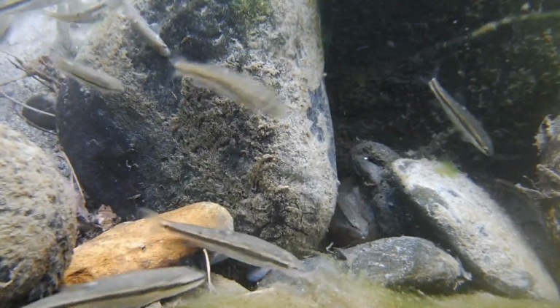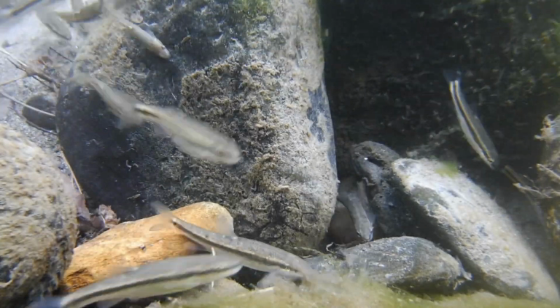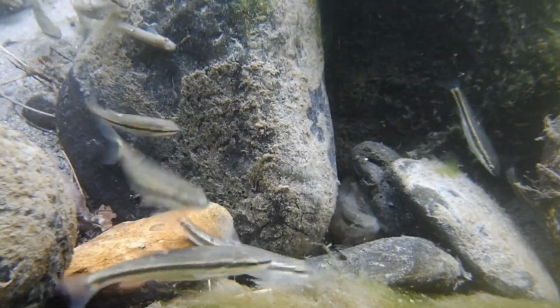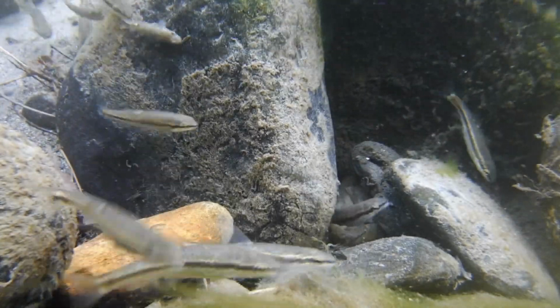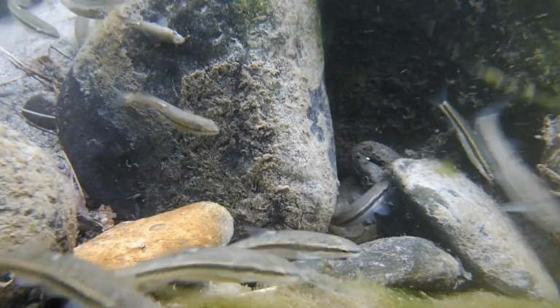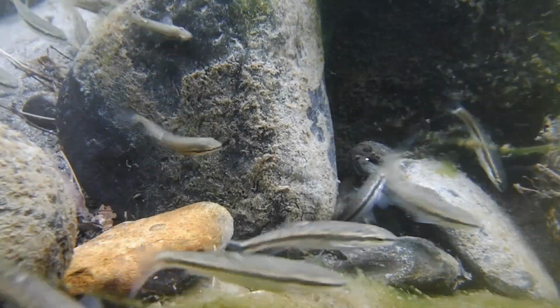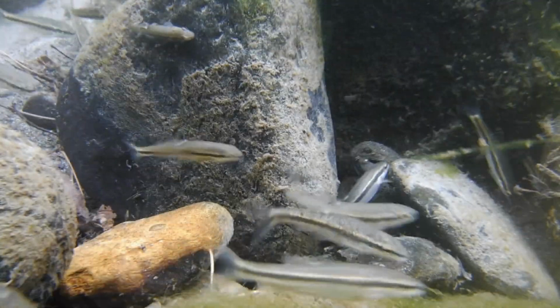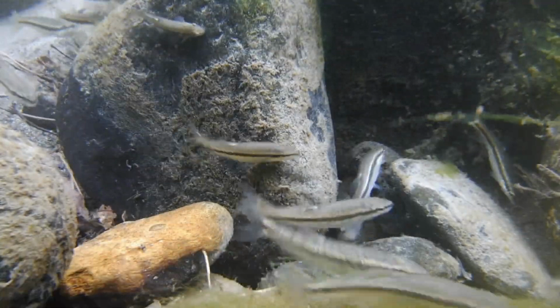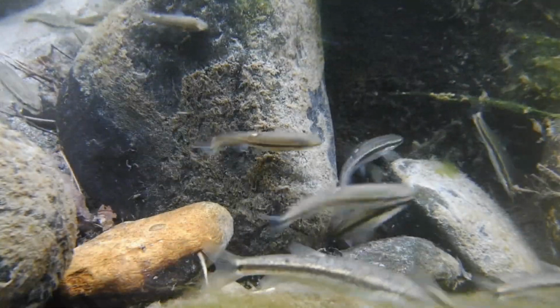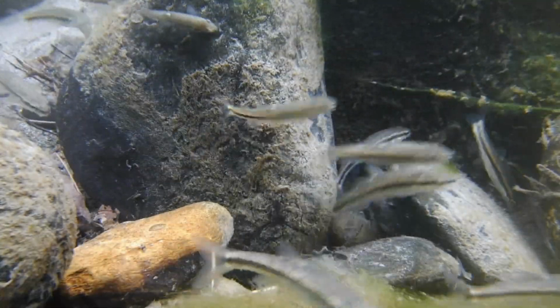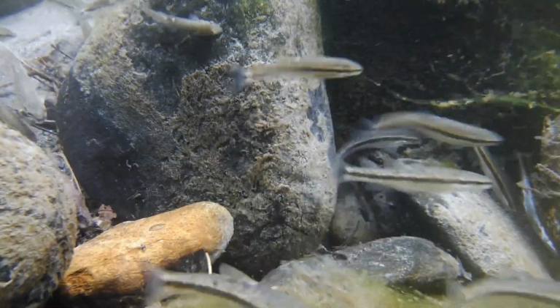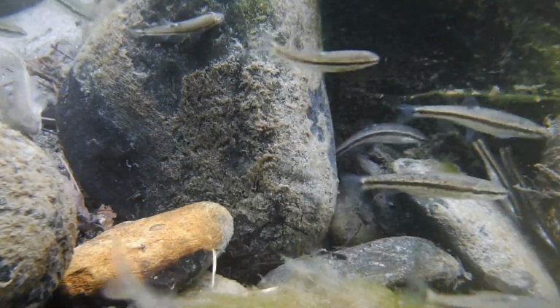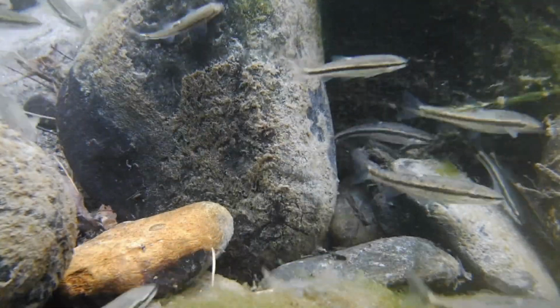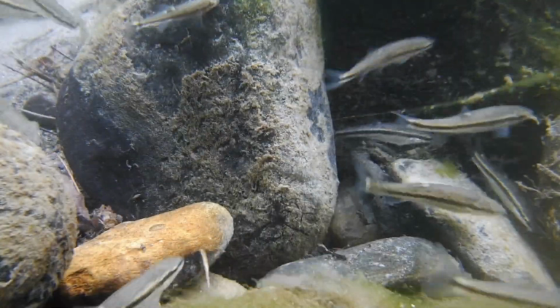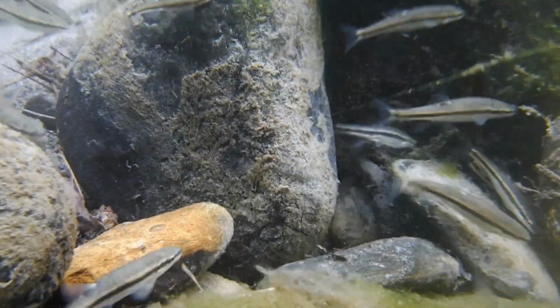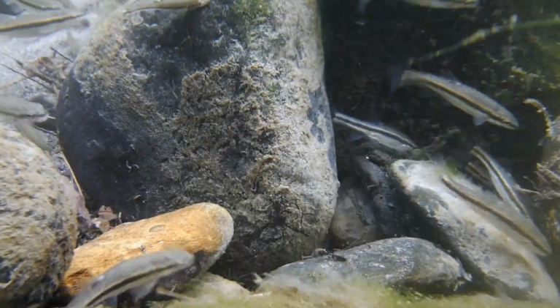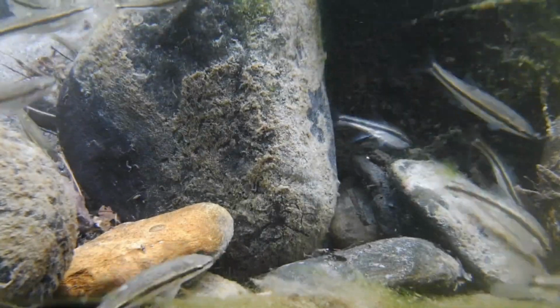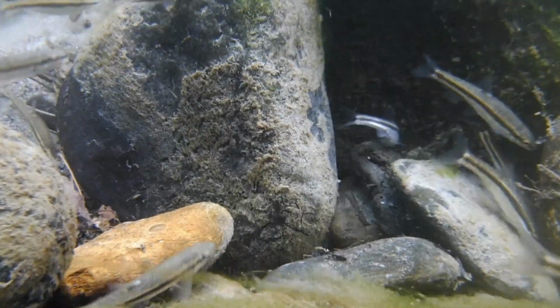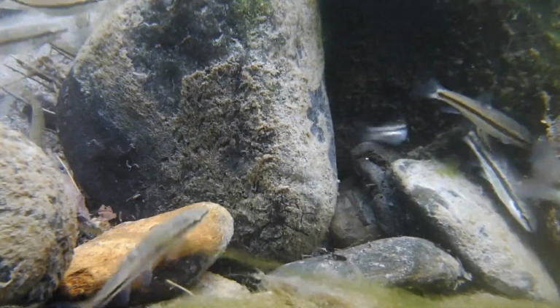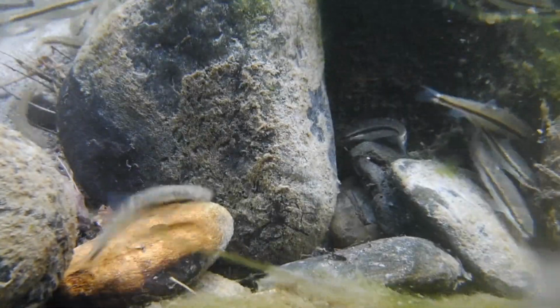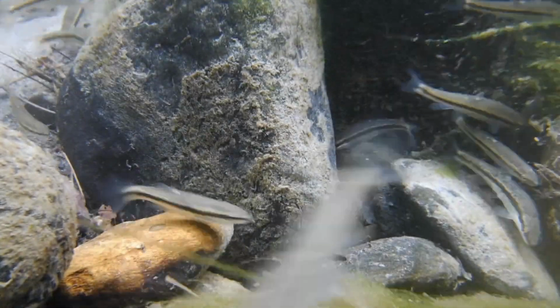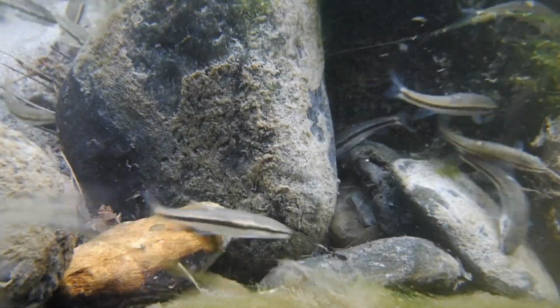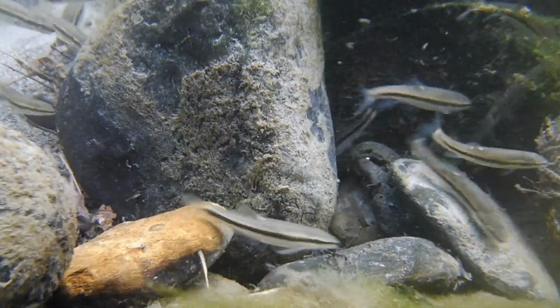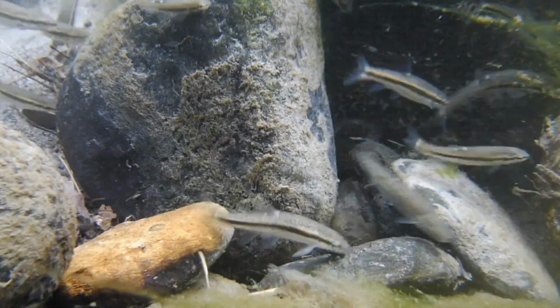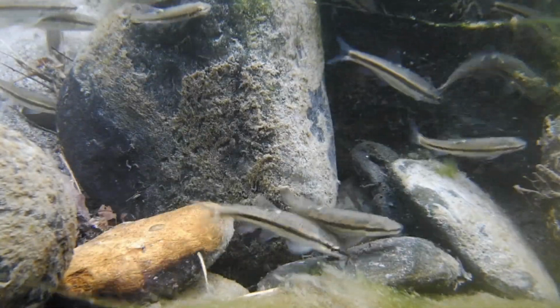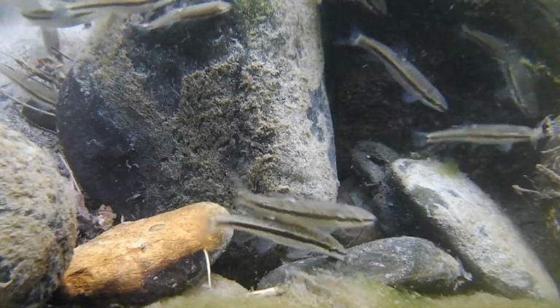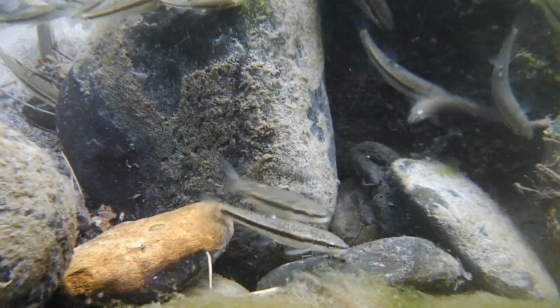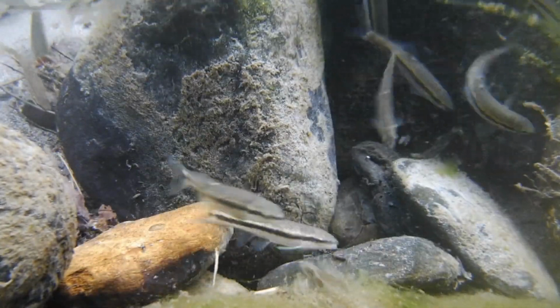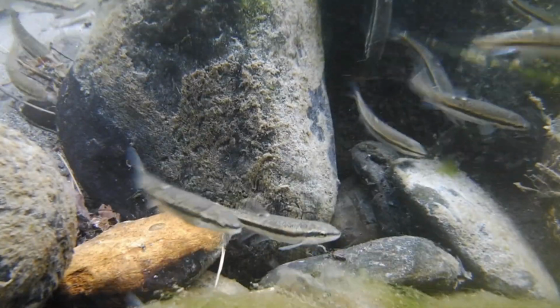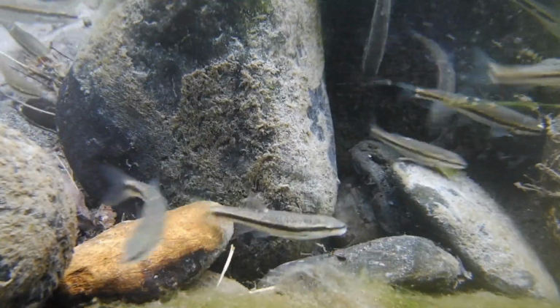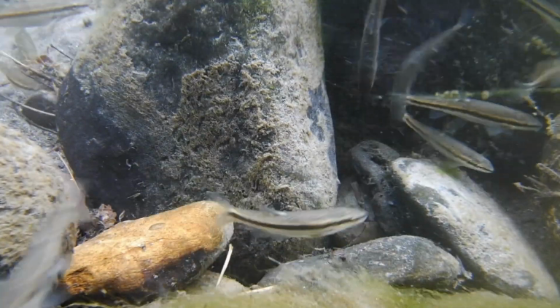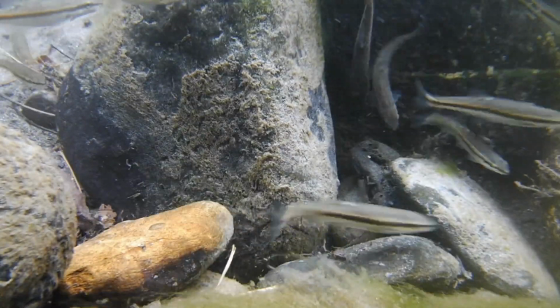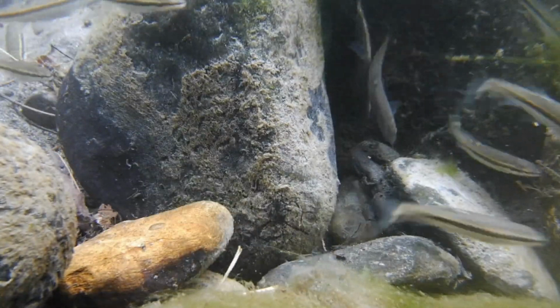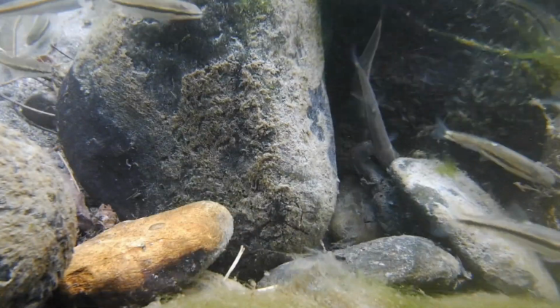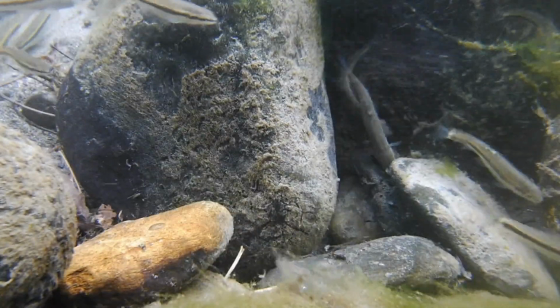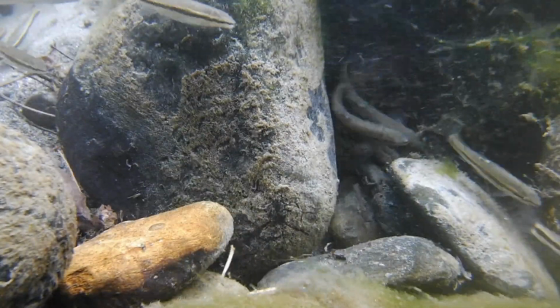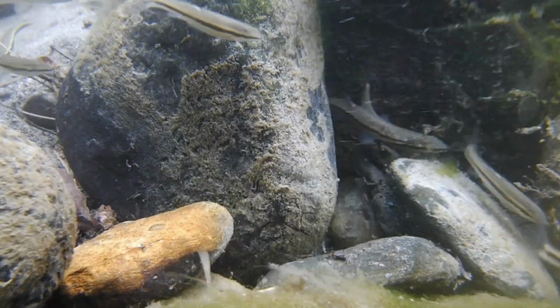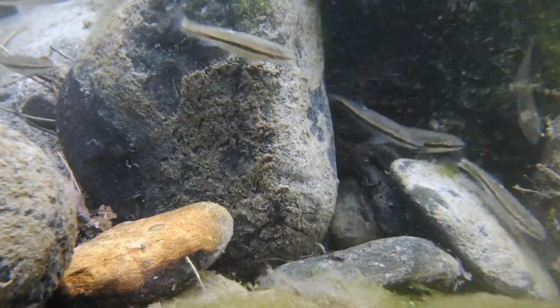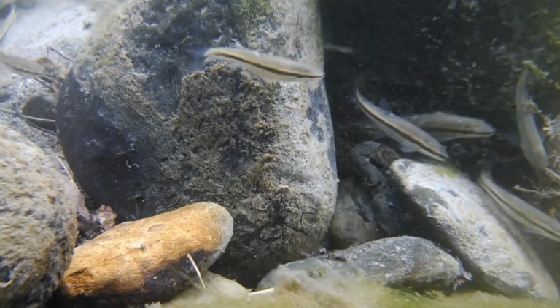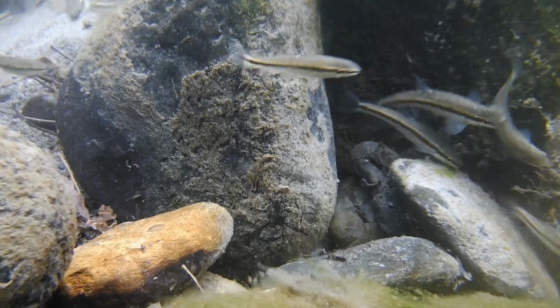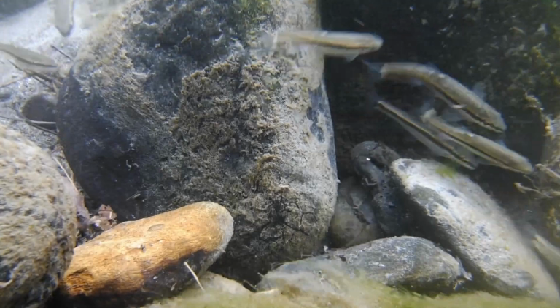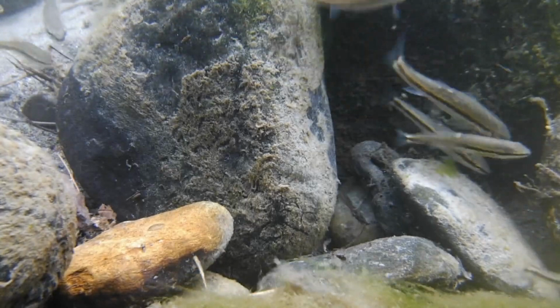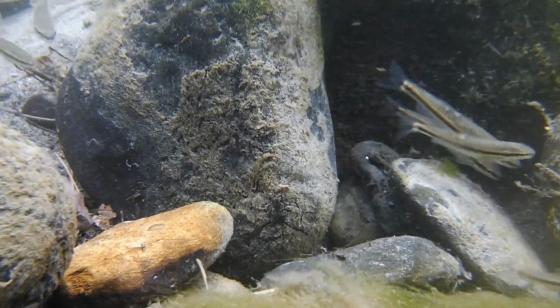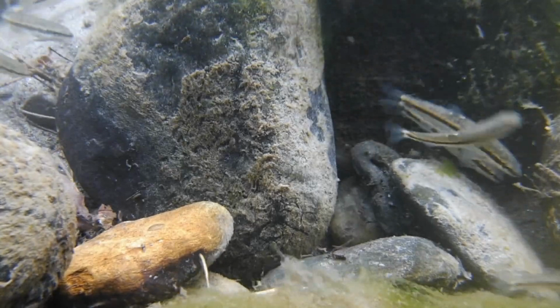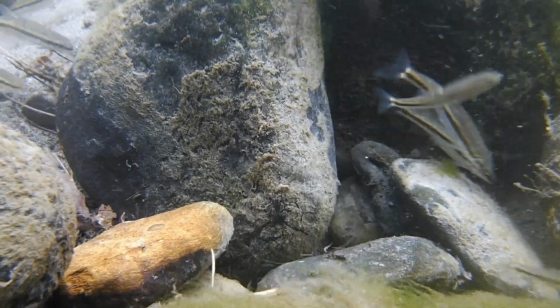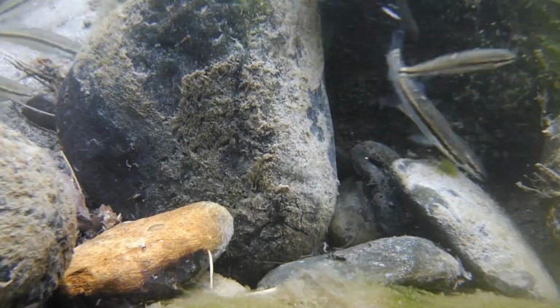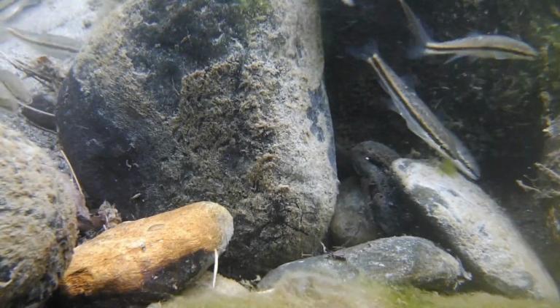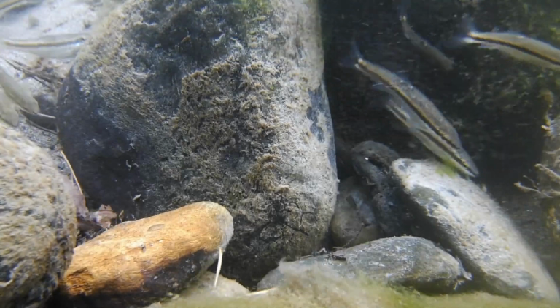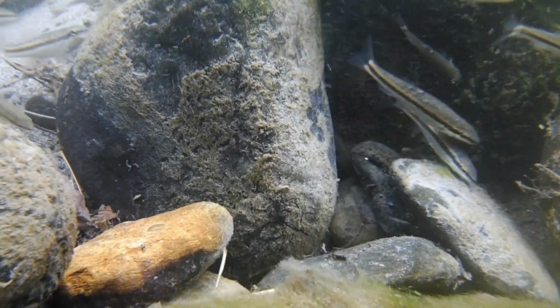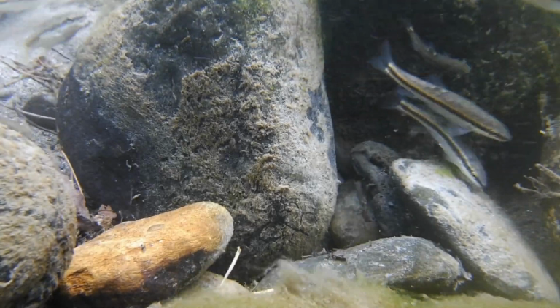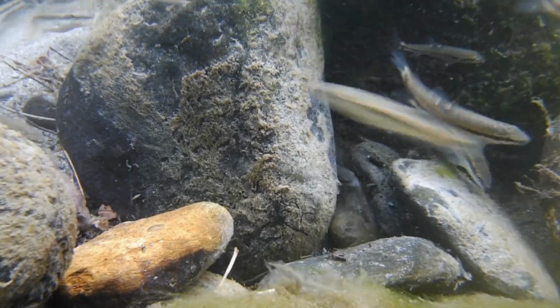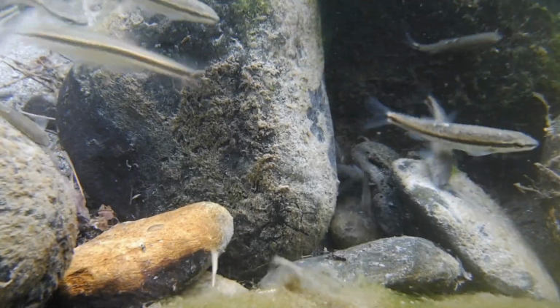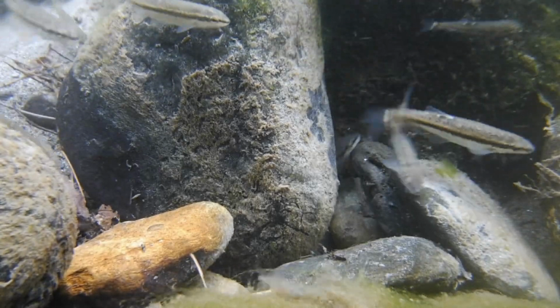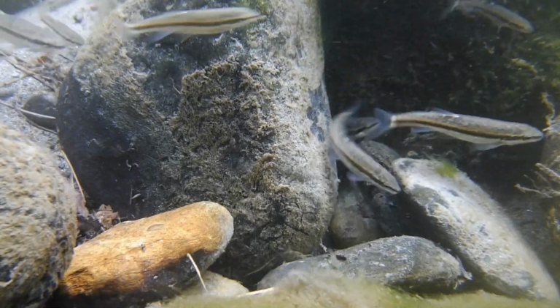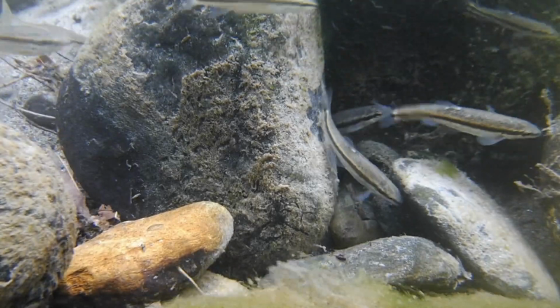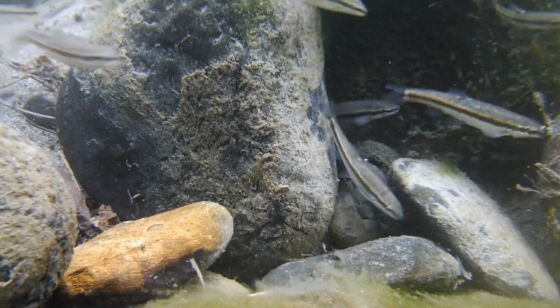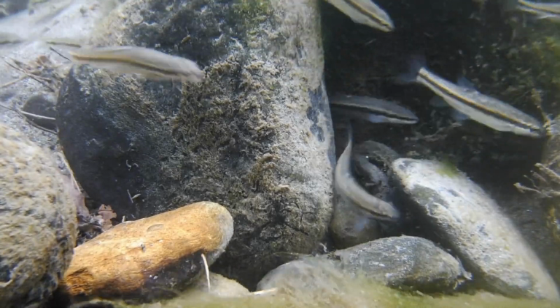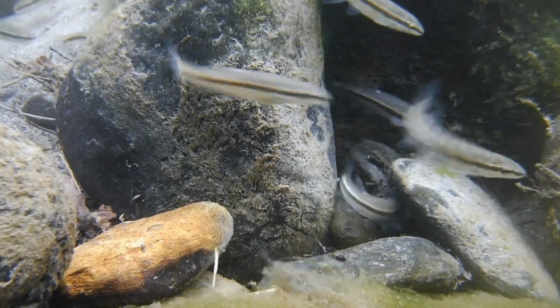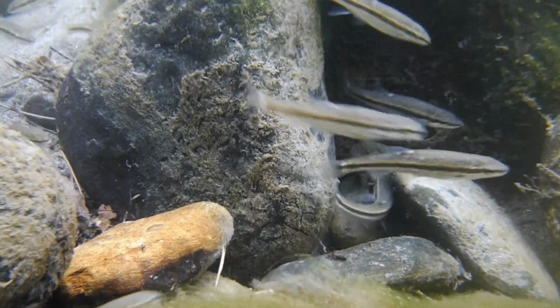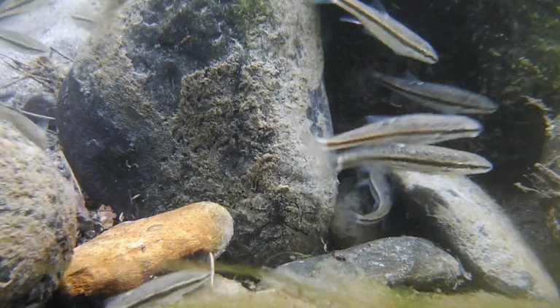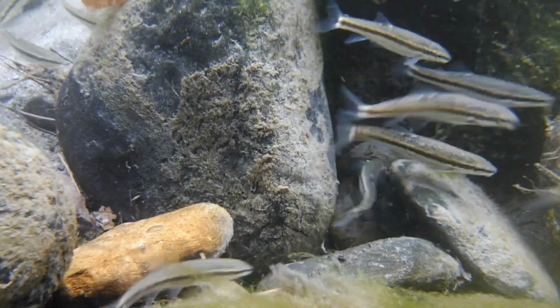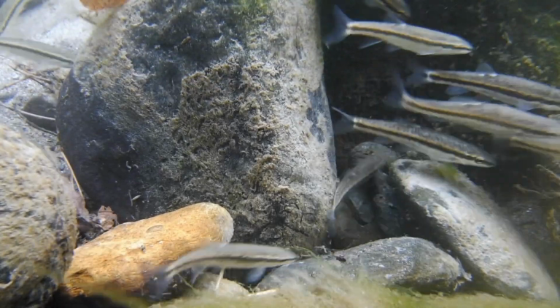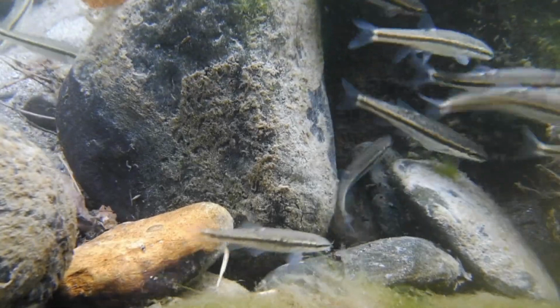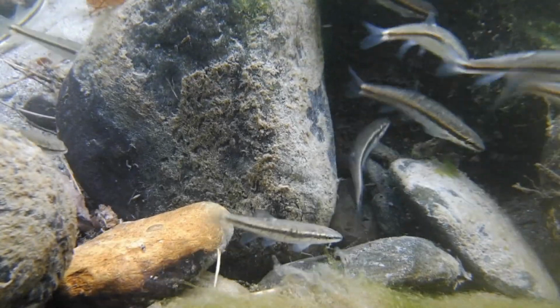They grow to a length of about two or three inches and they're often found in the same cool water streams as brook trout.